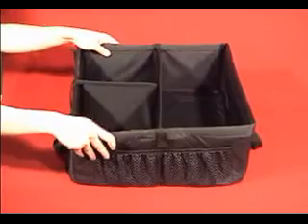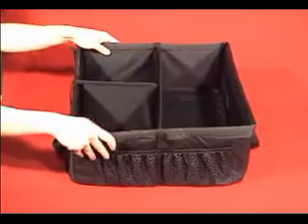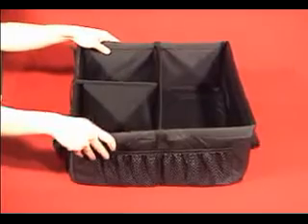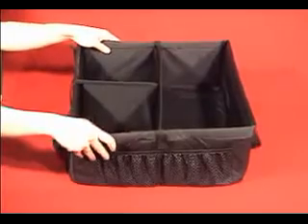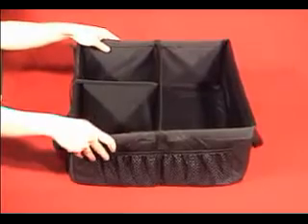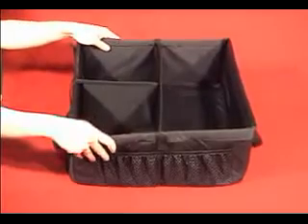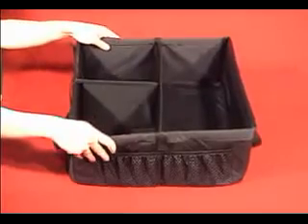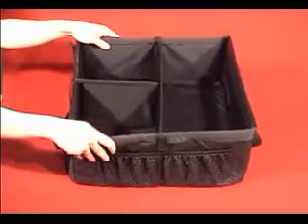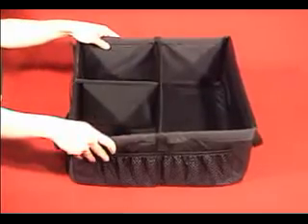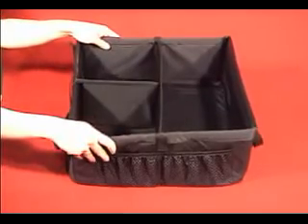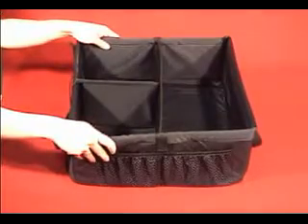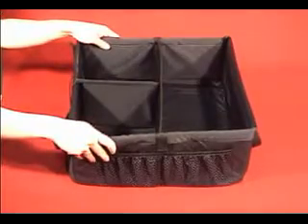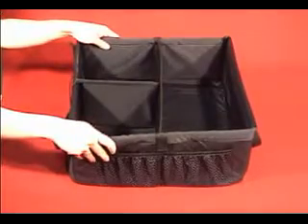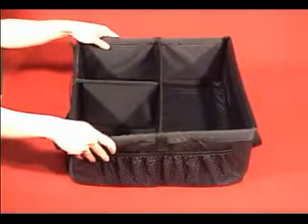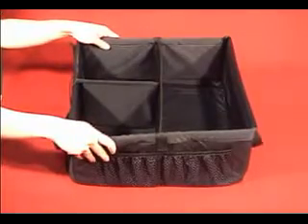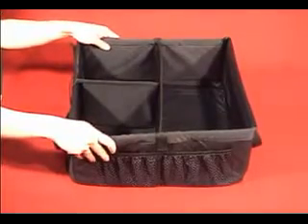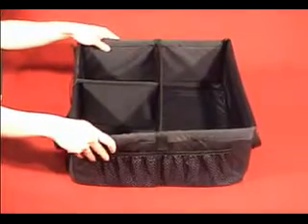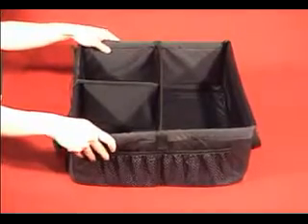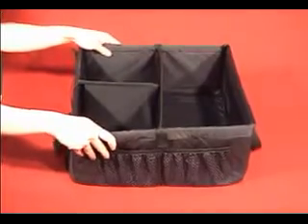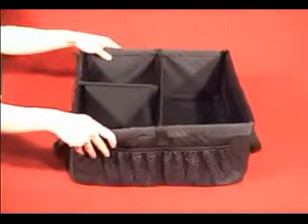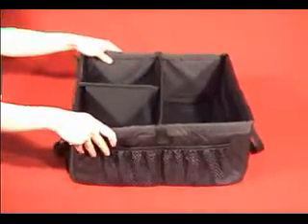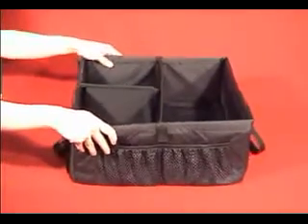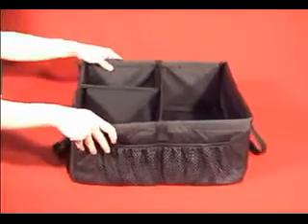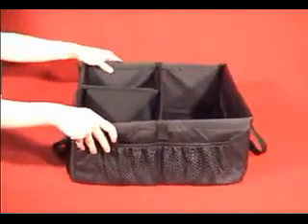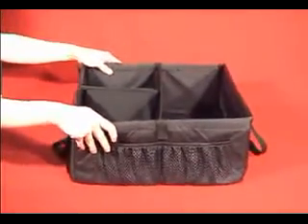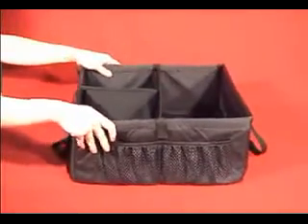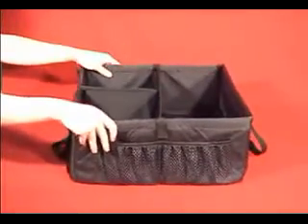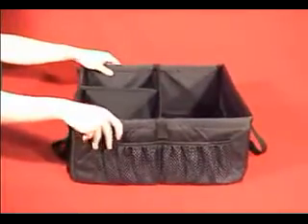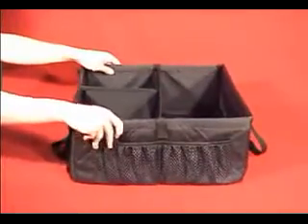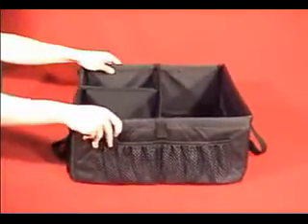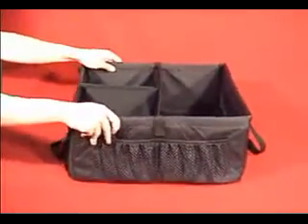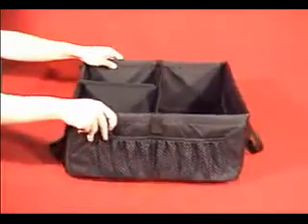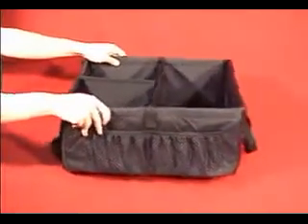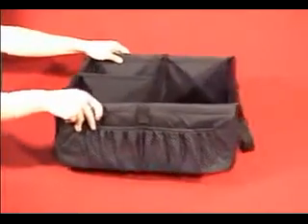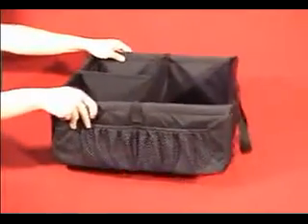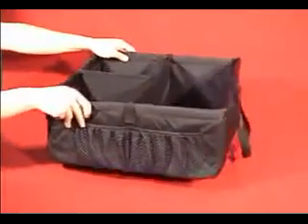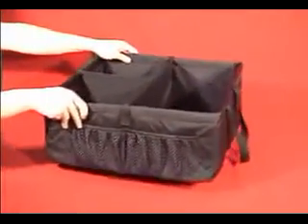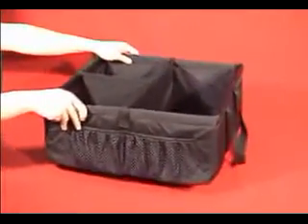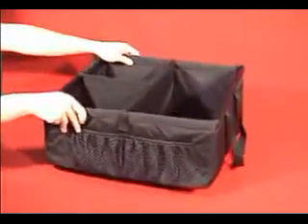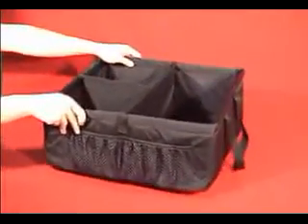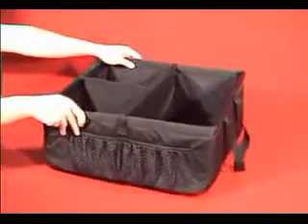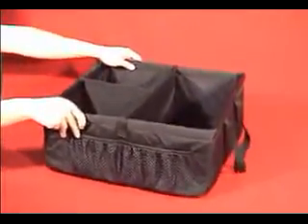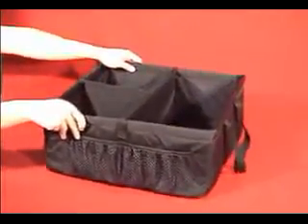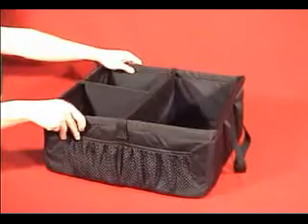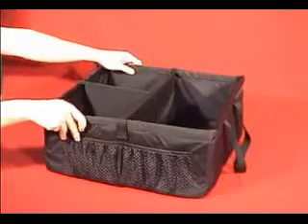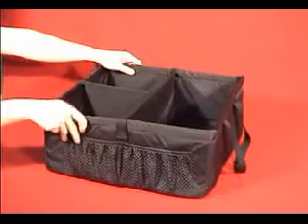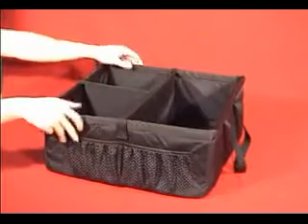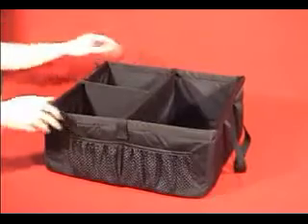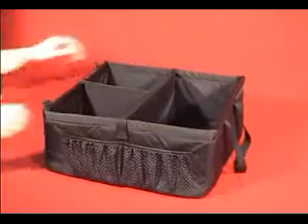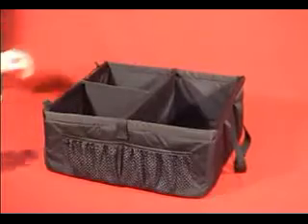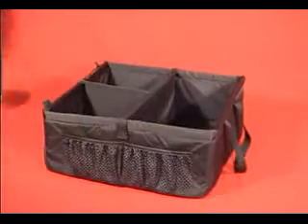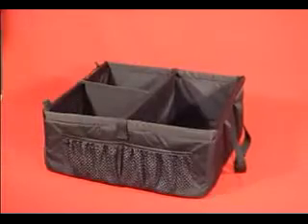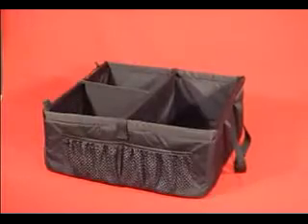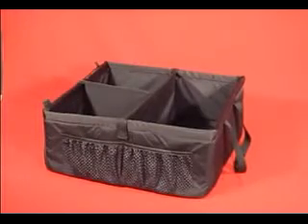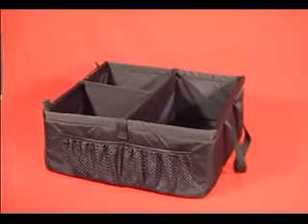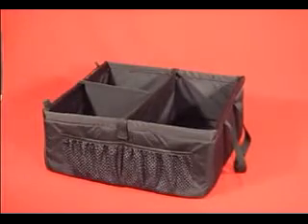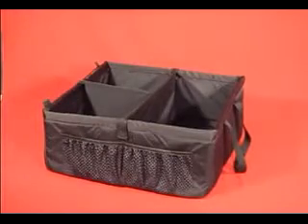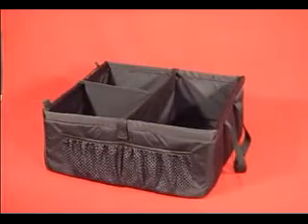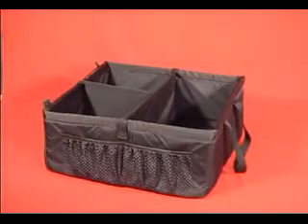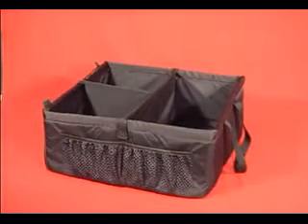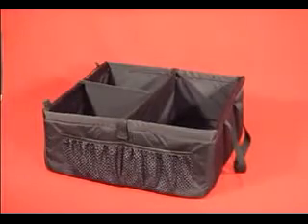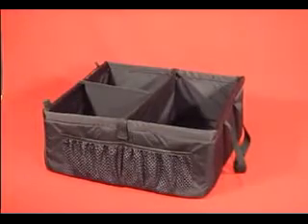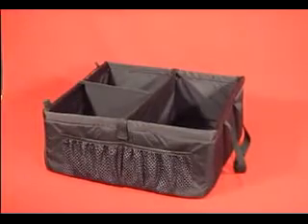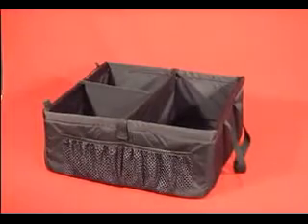No more rolling and sliding. With its non-slip bottom, everything stays just where you put it from one stop to the next.